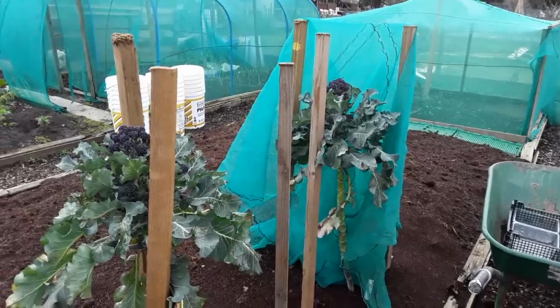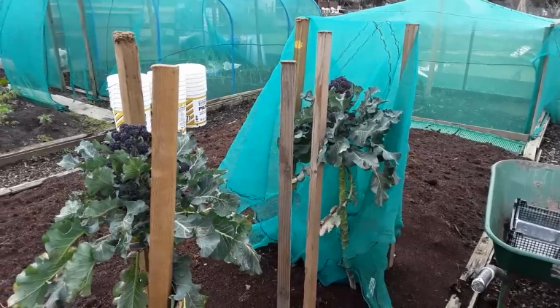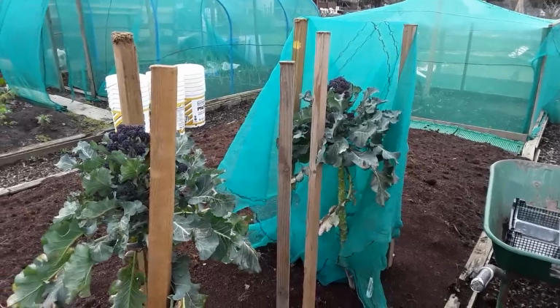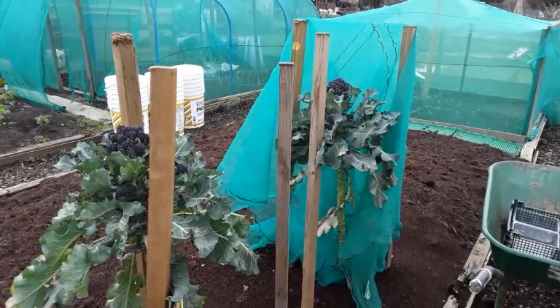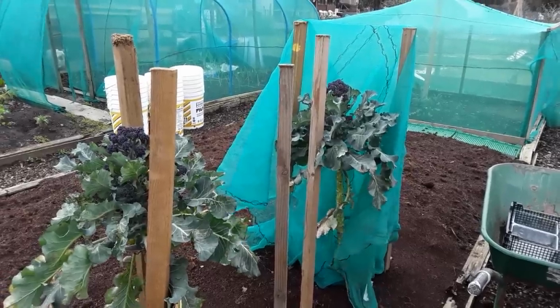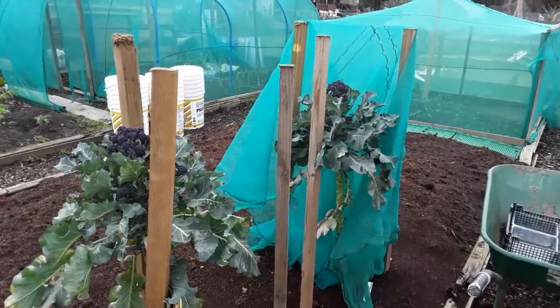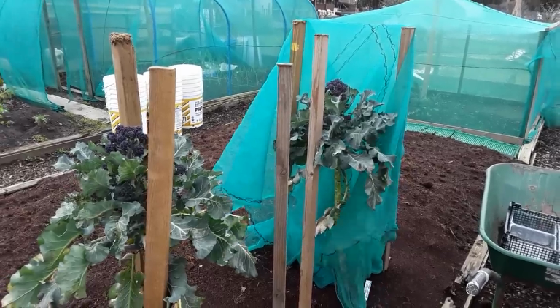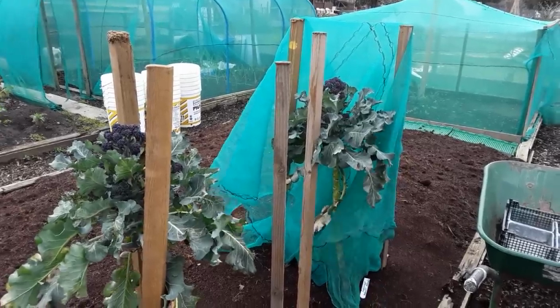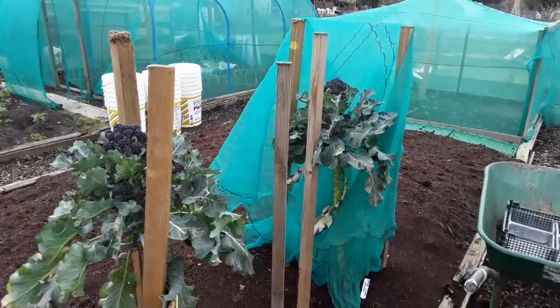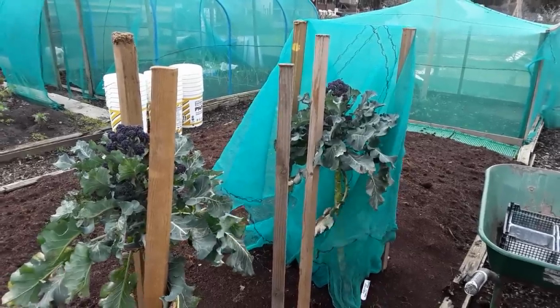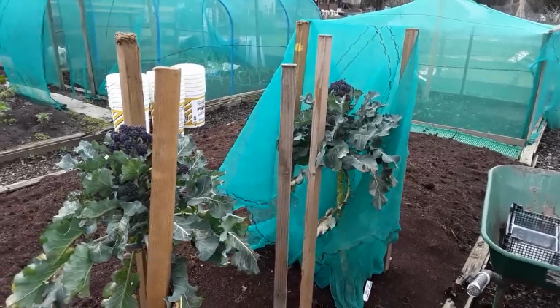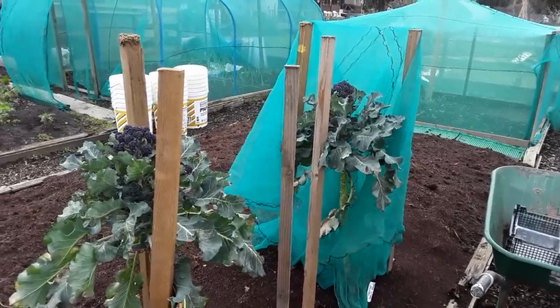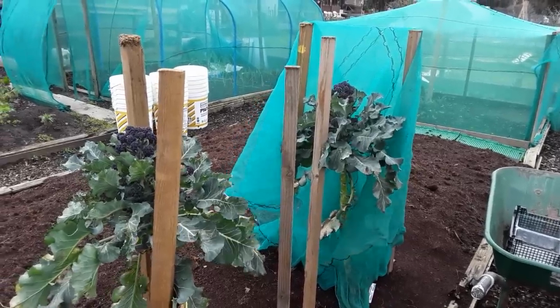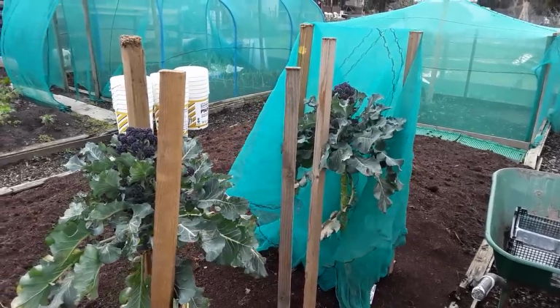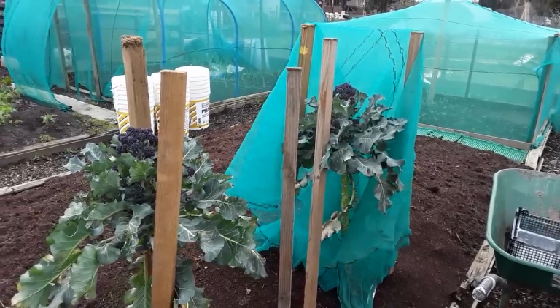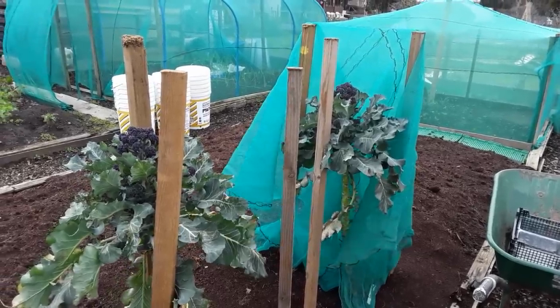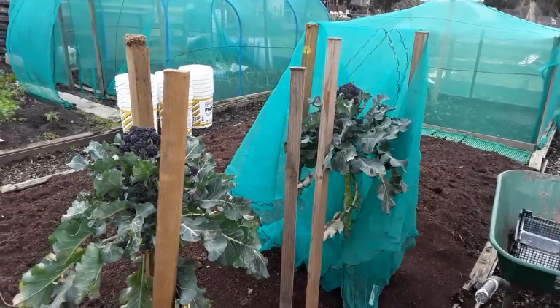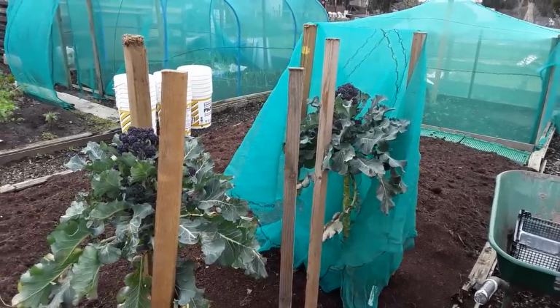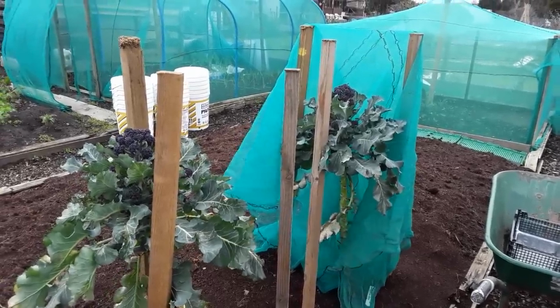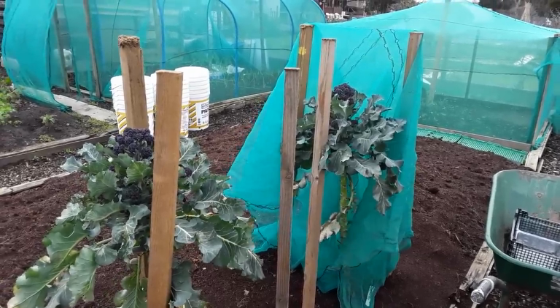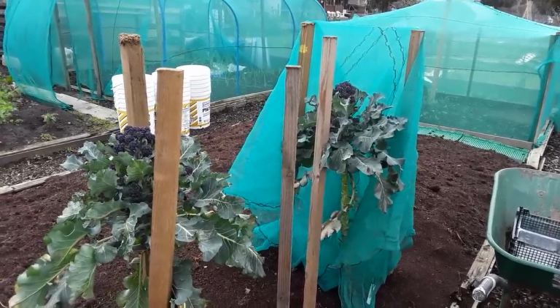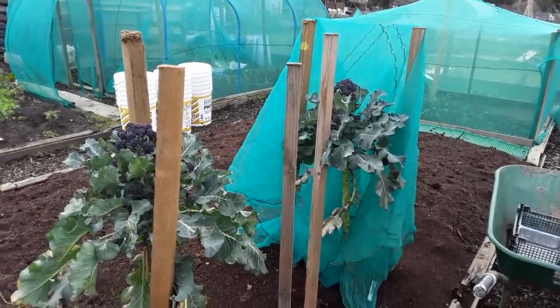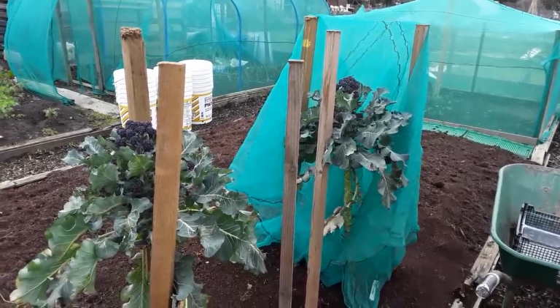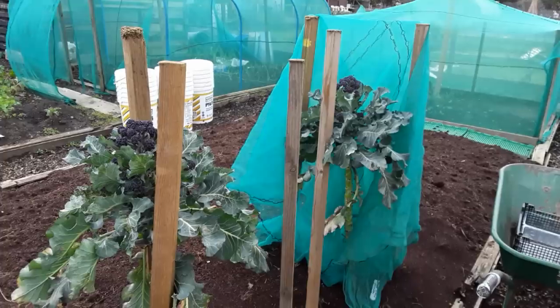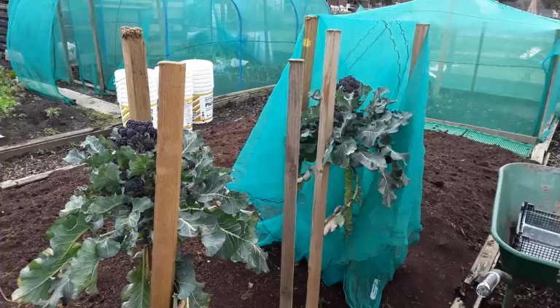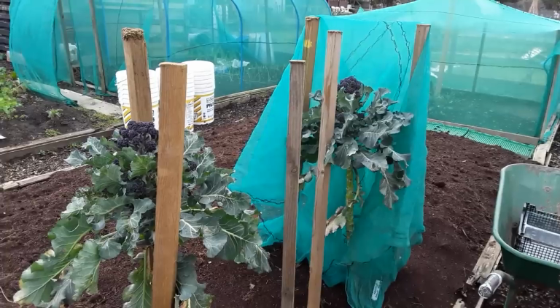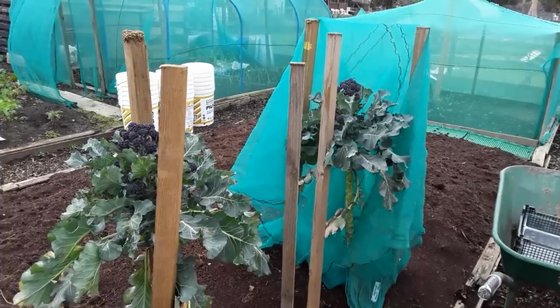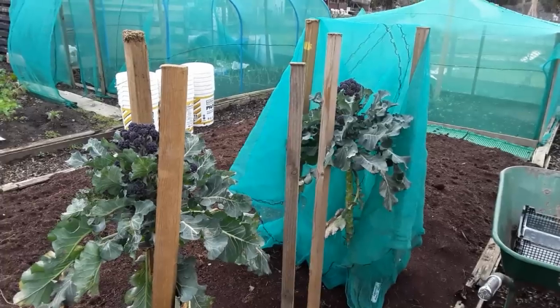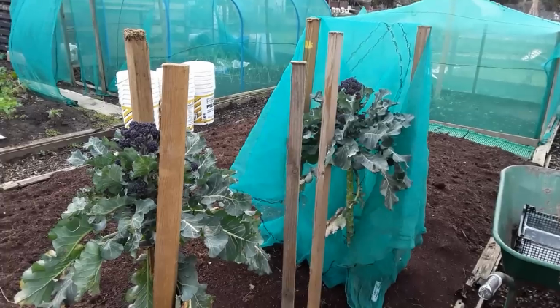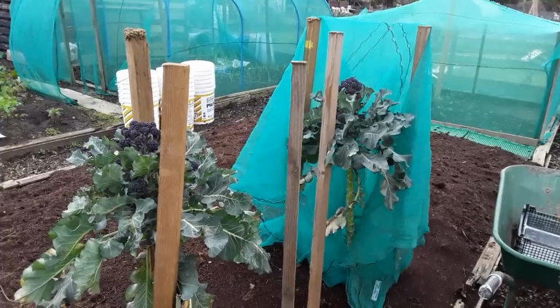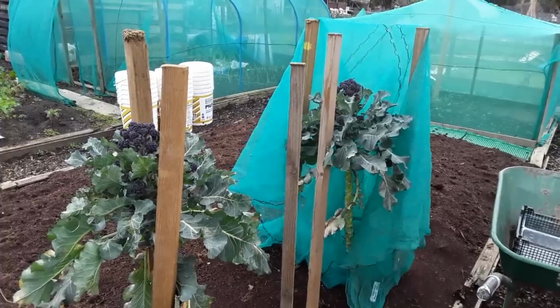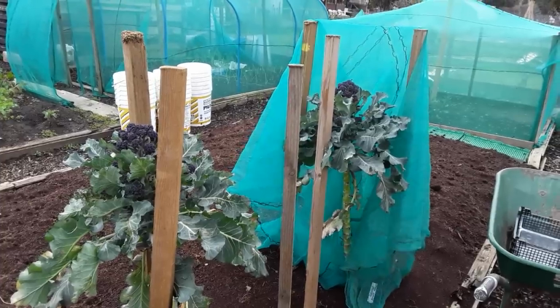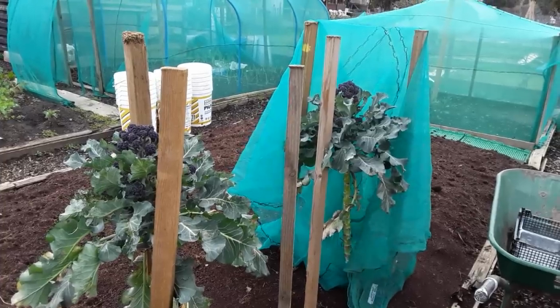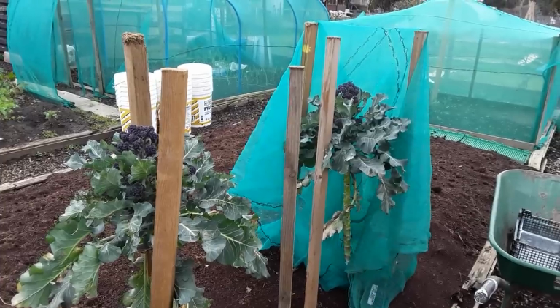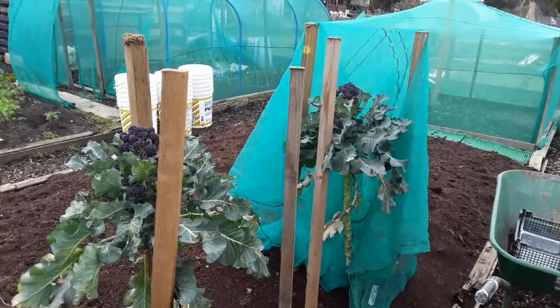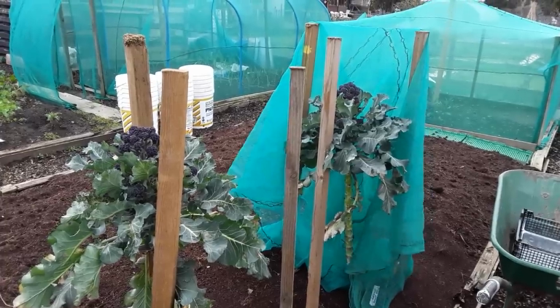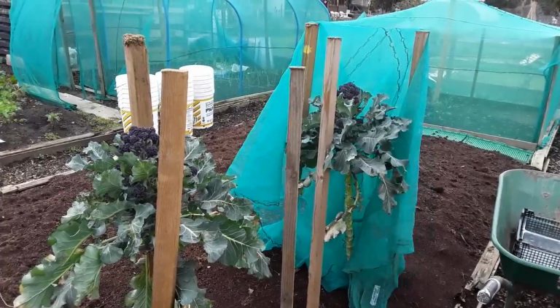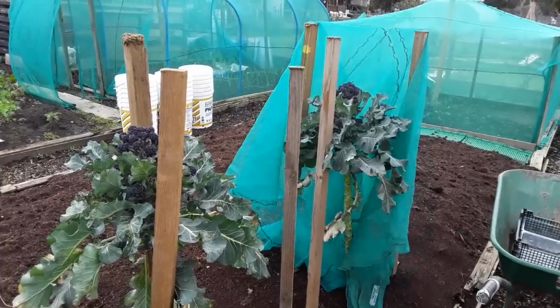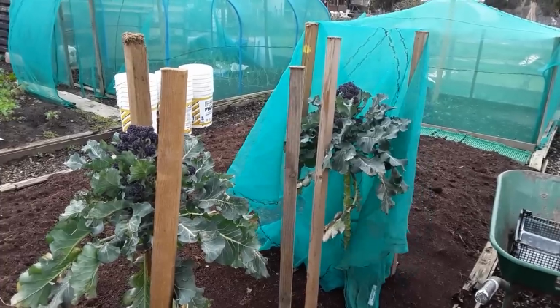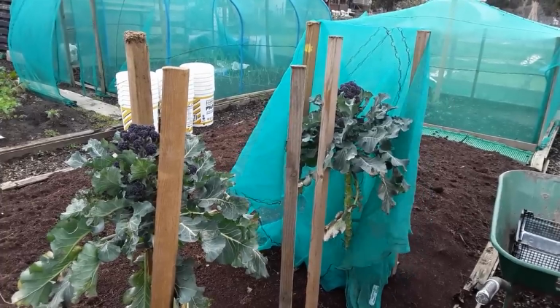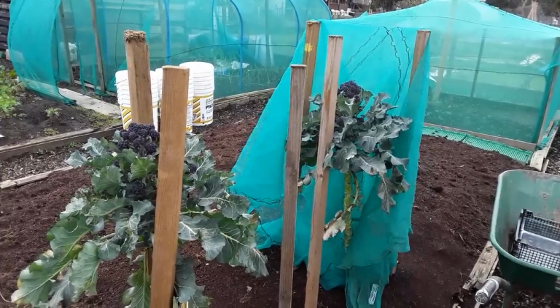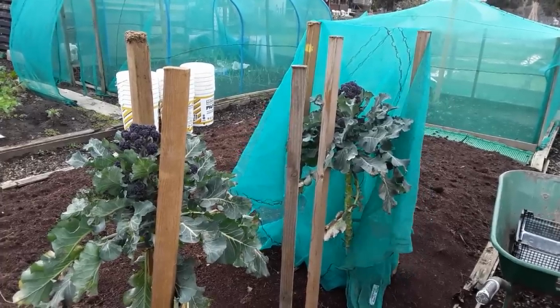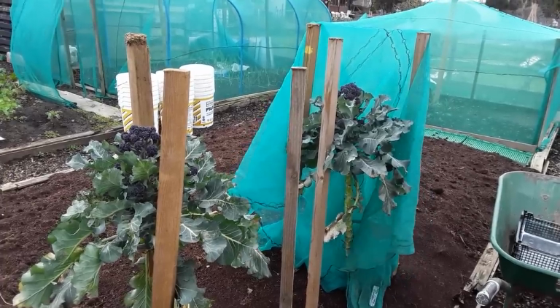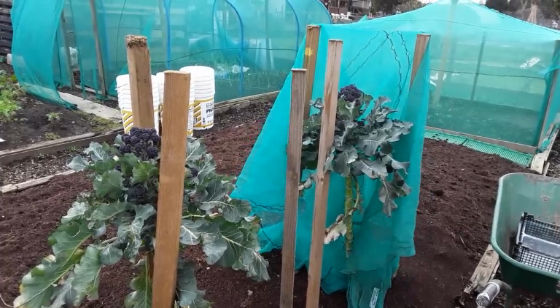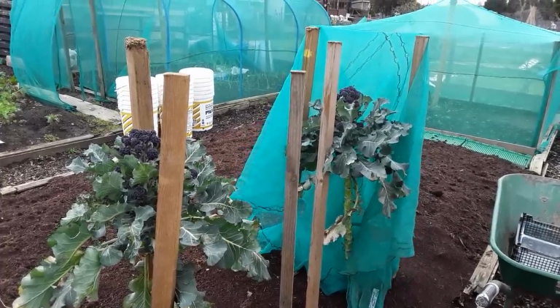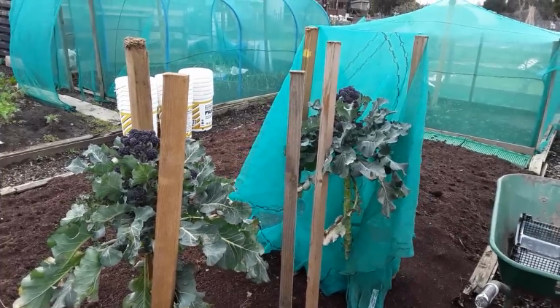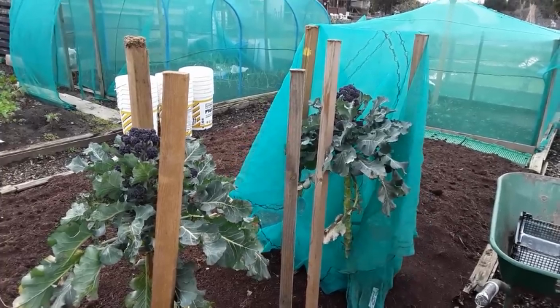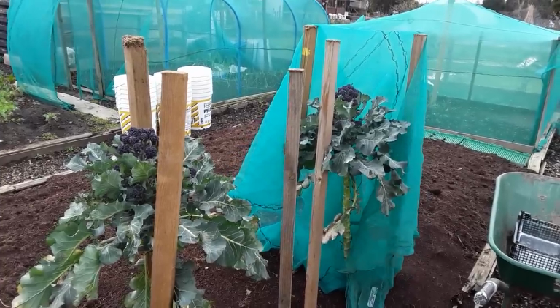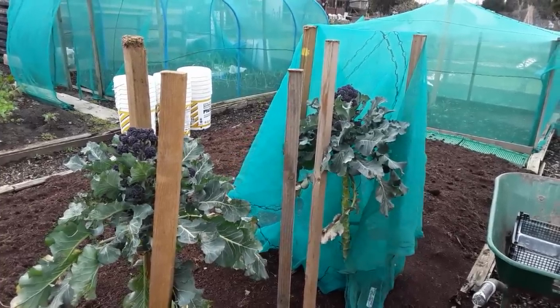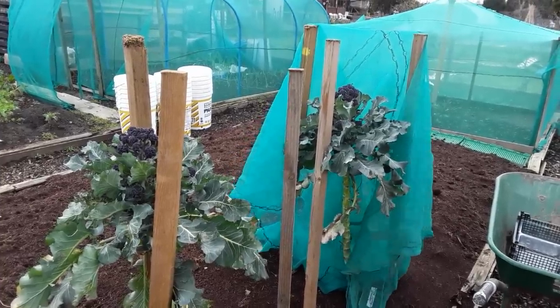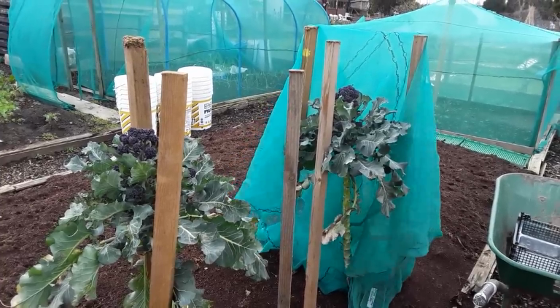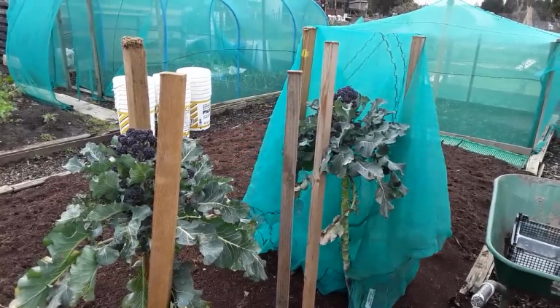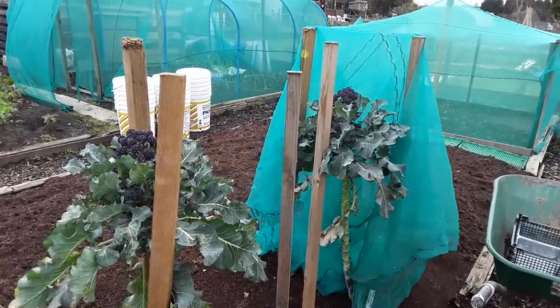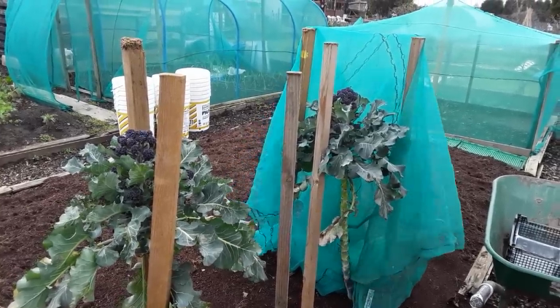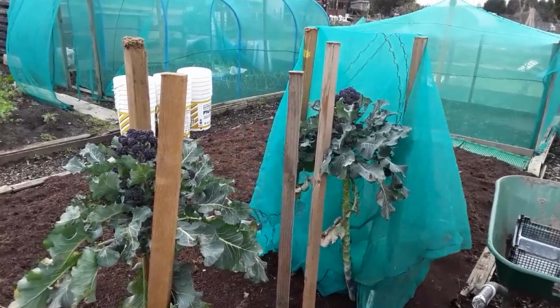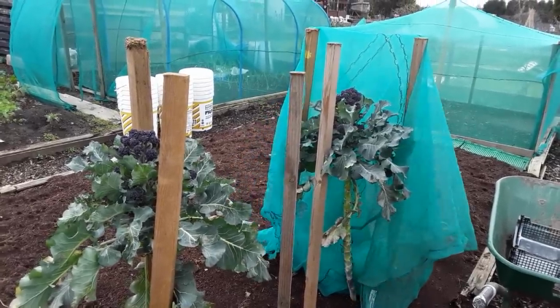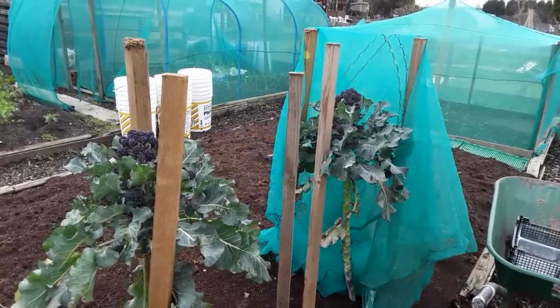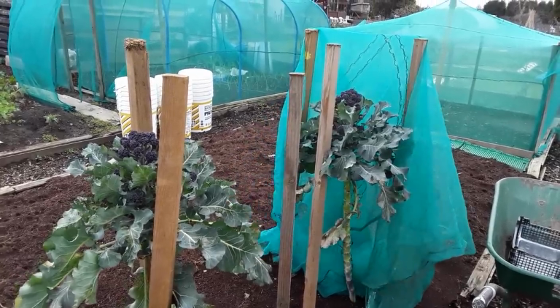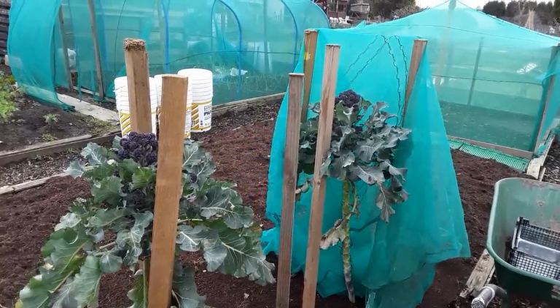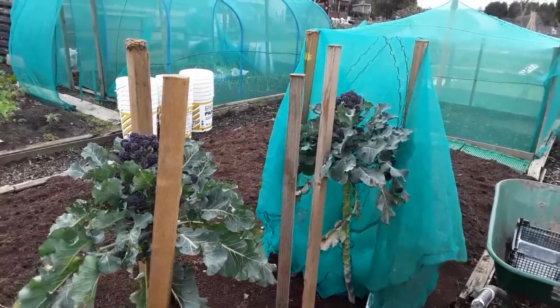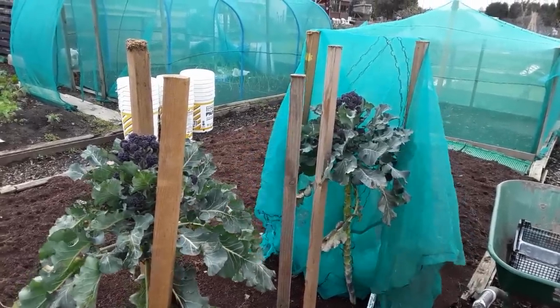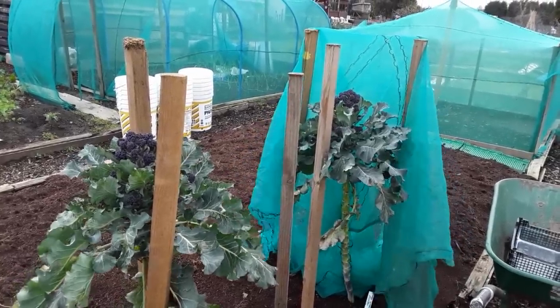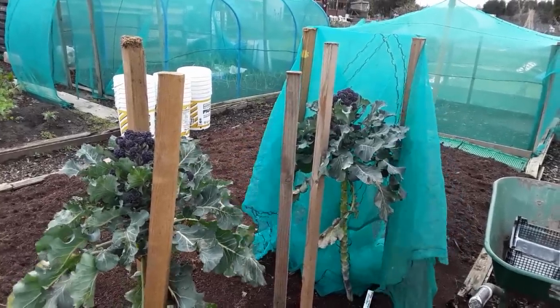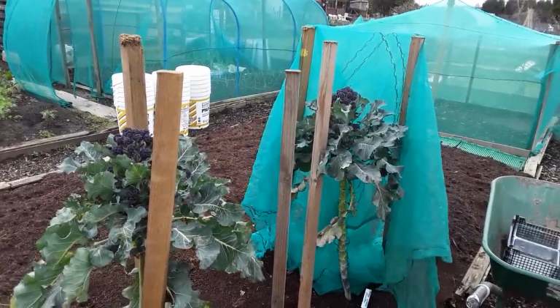Well, welcome back my gardening friends — very blustery weekend of the 9th and 10th of March.